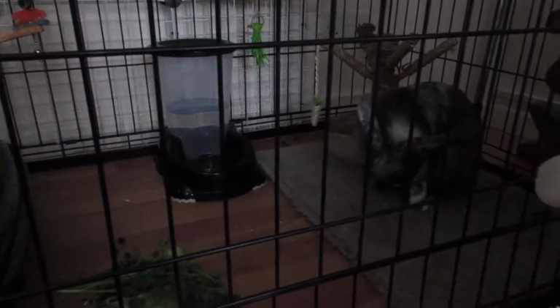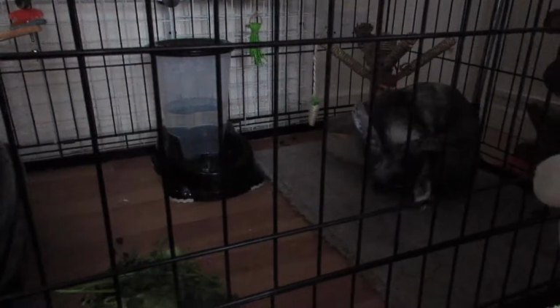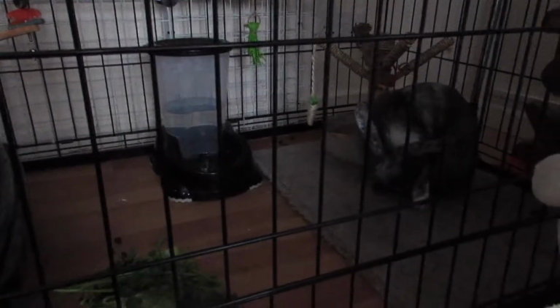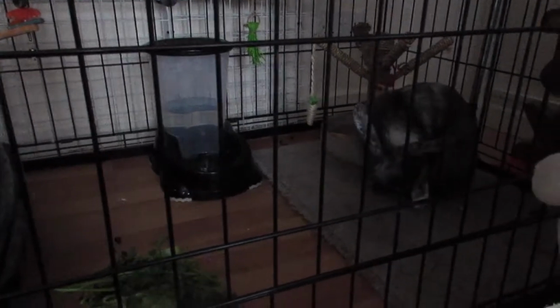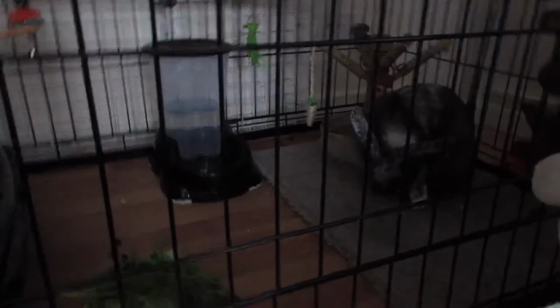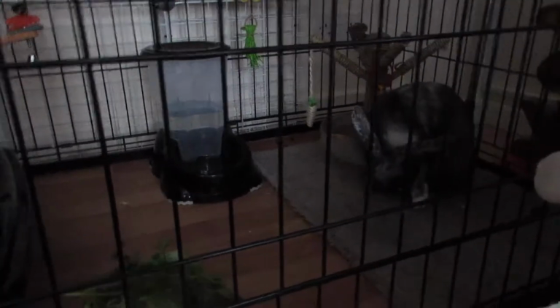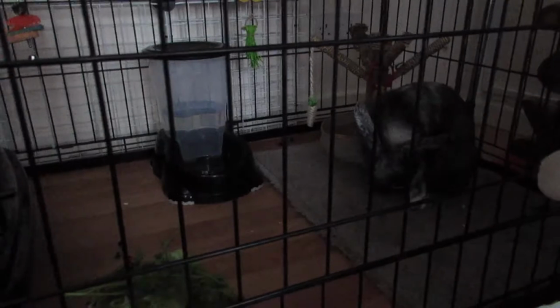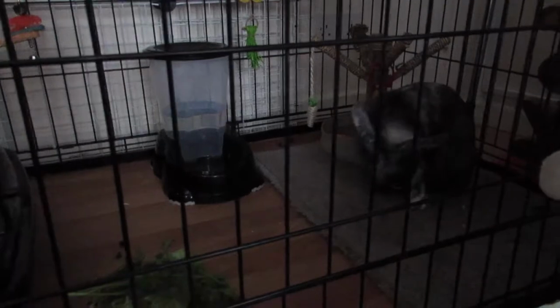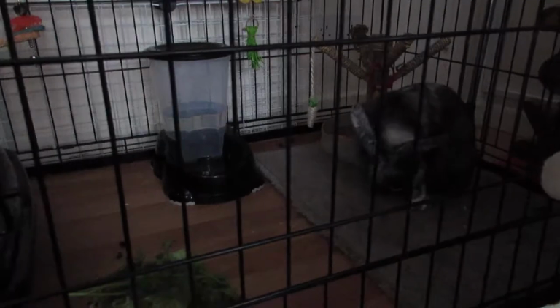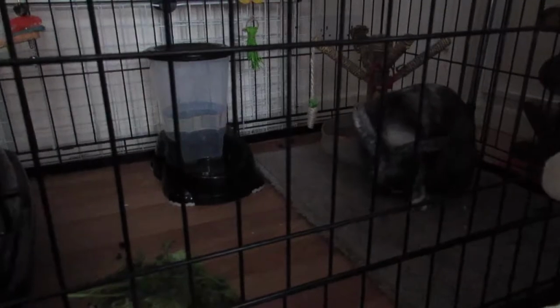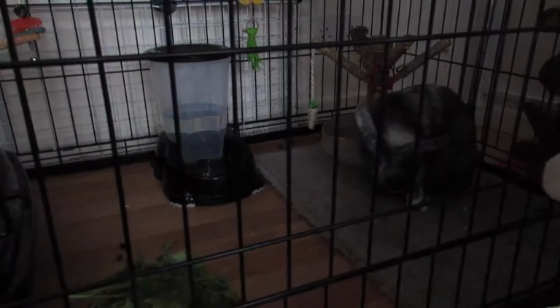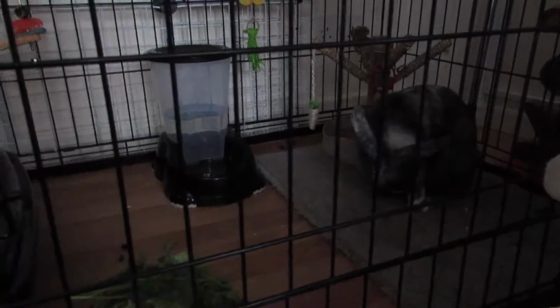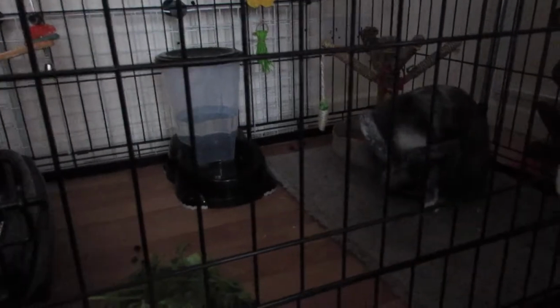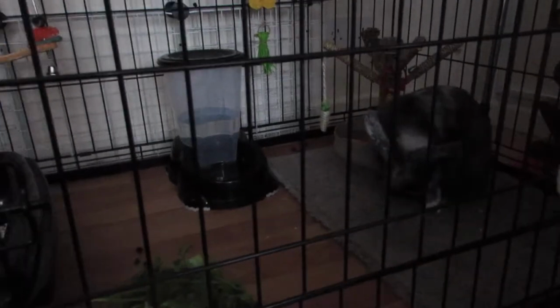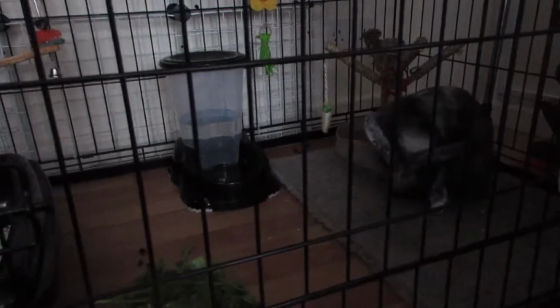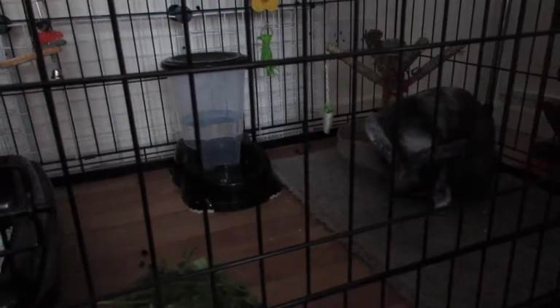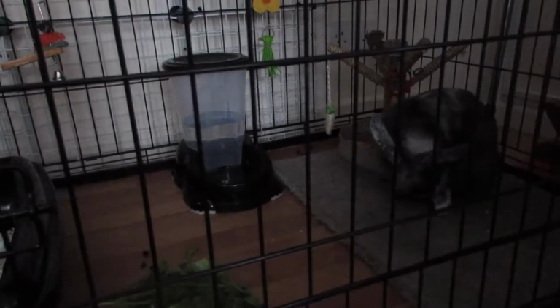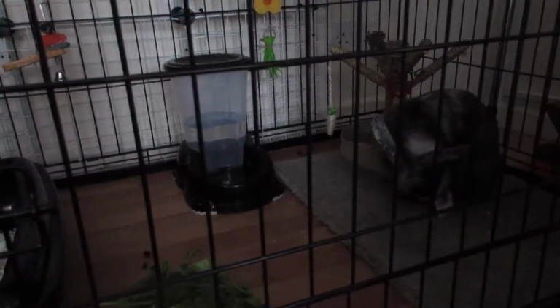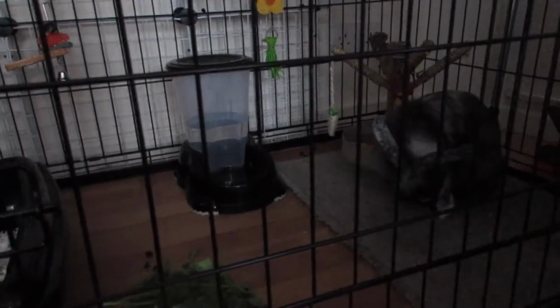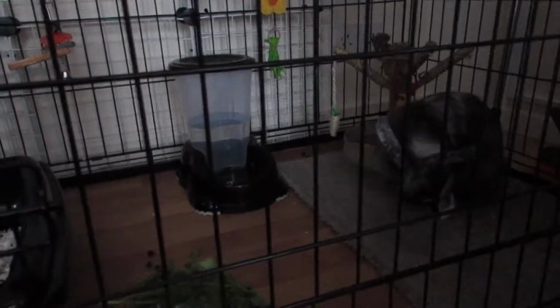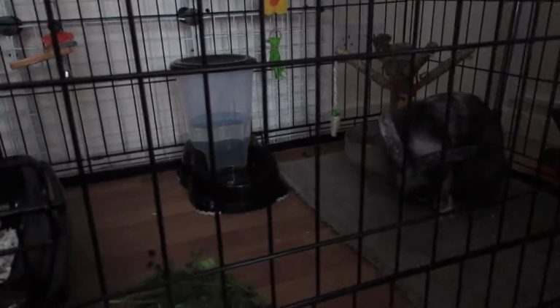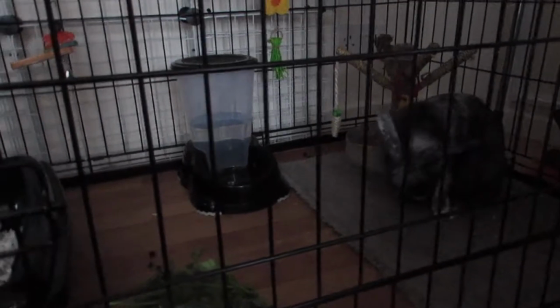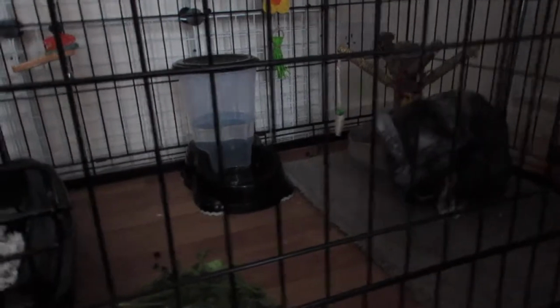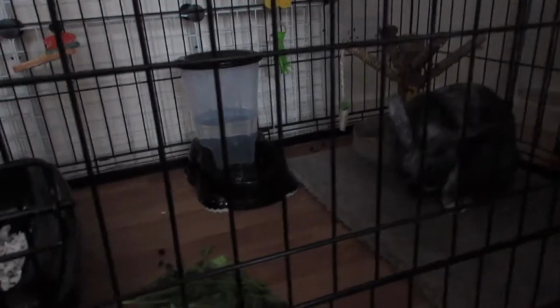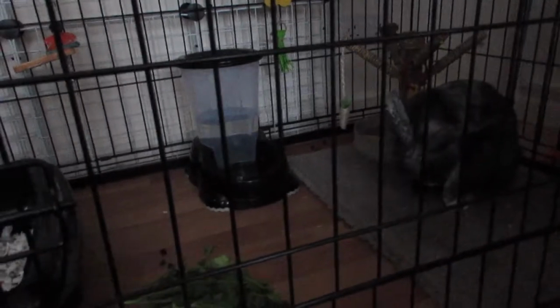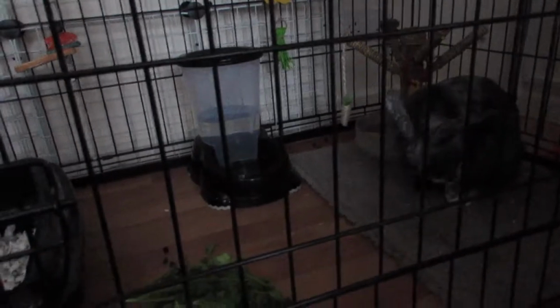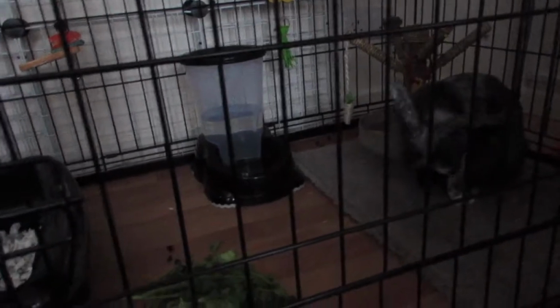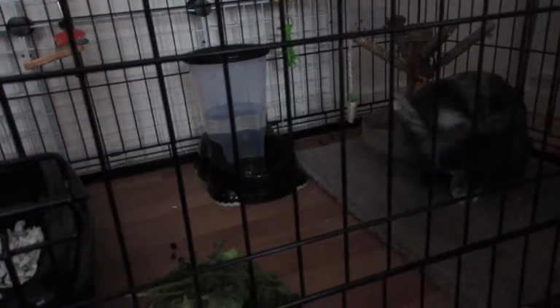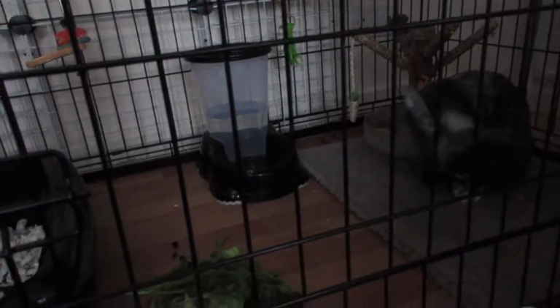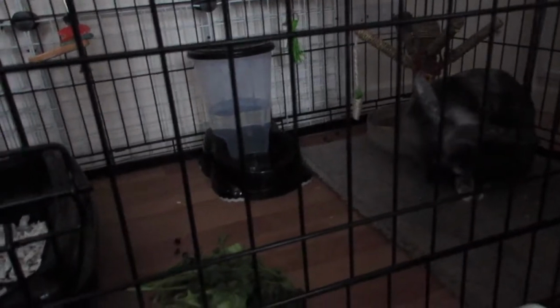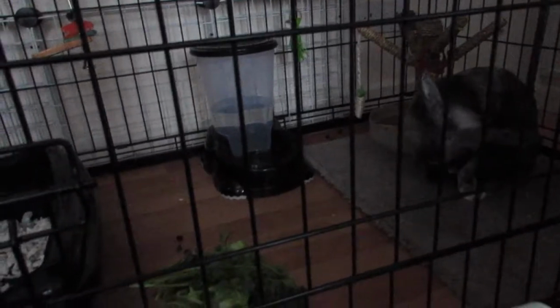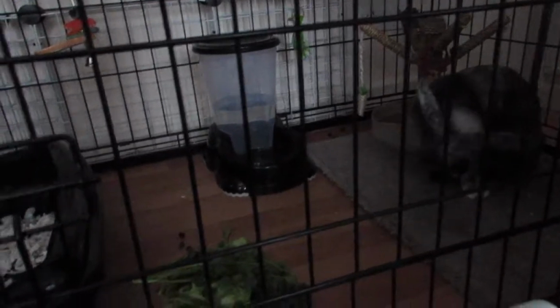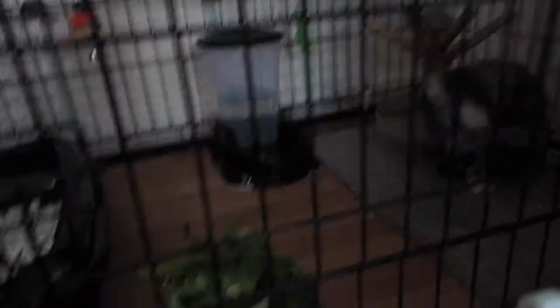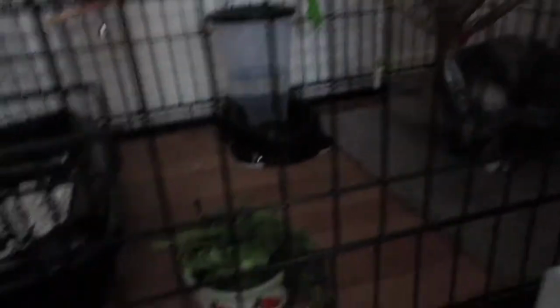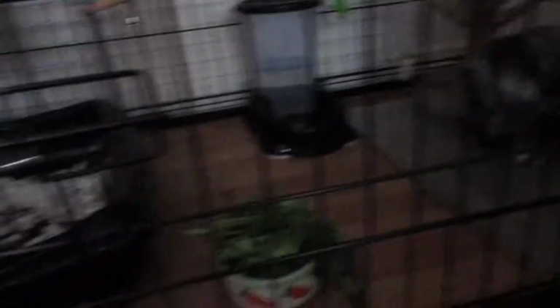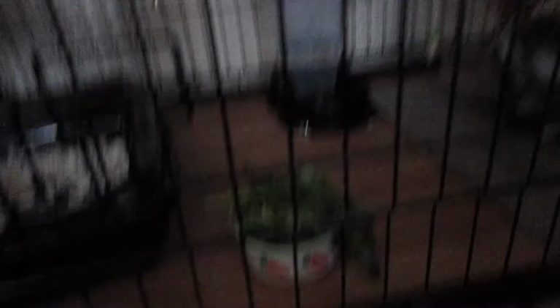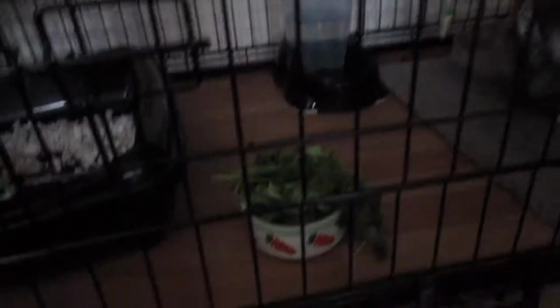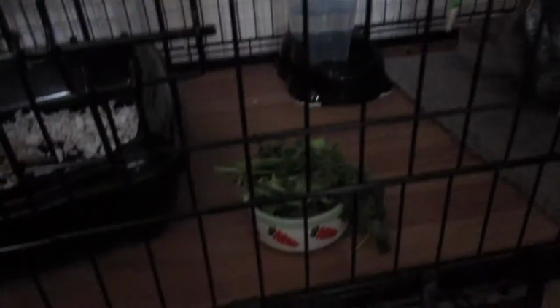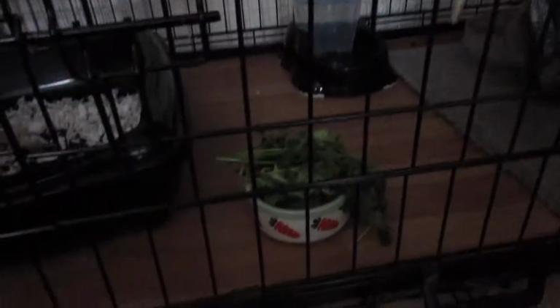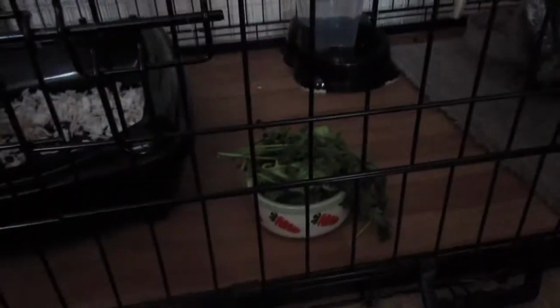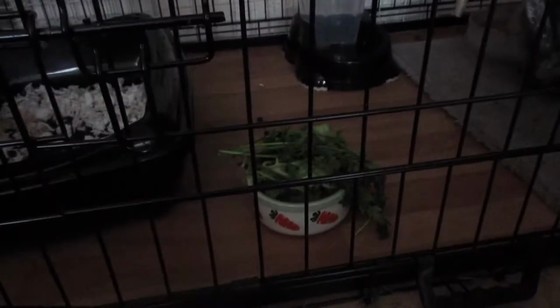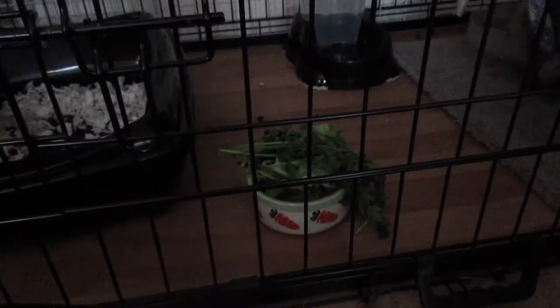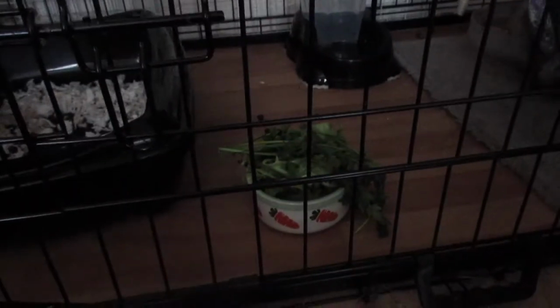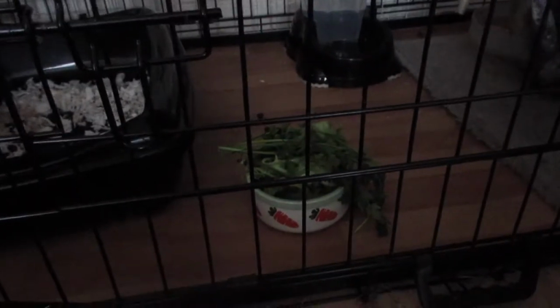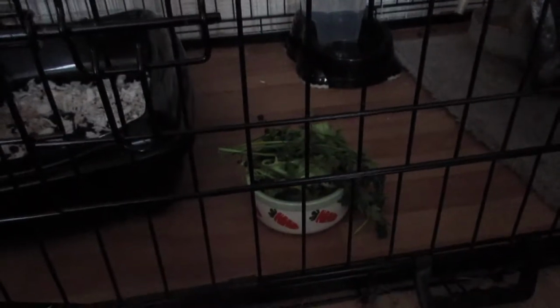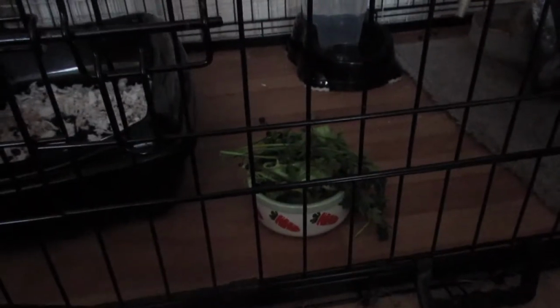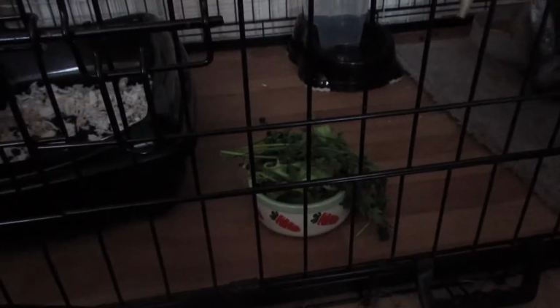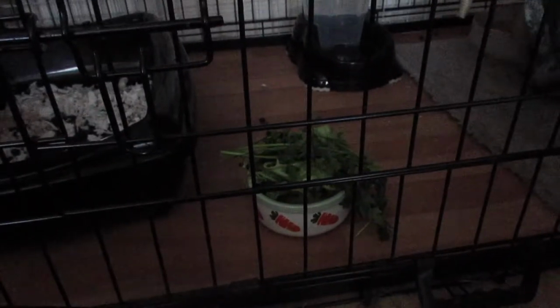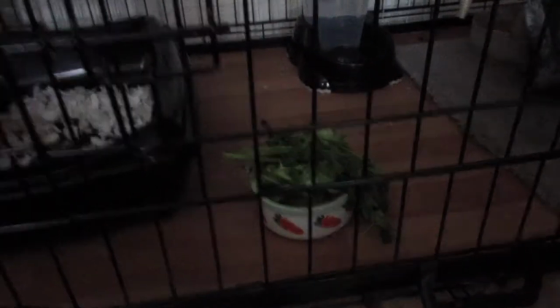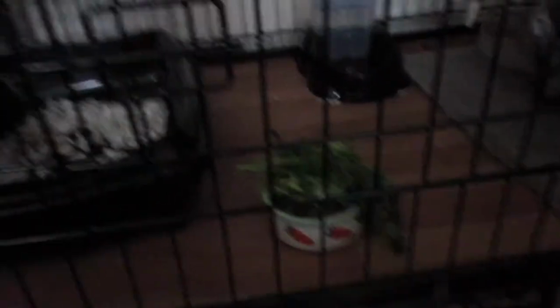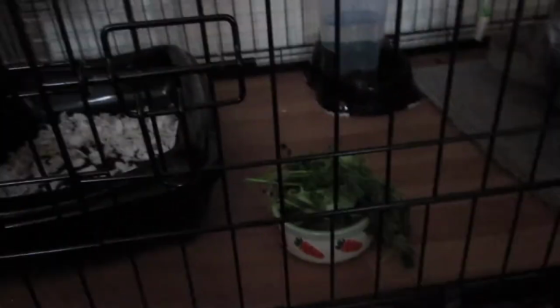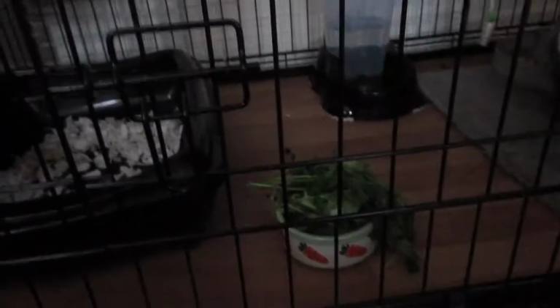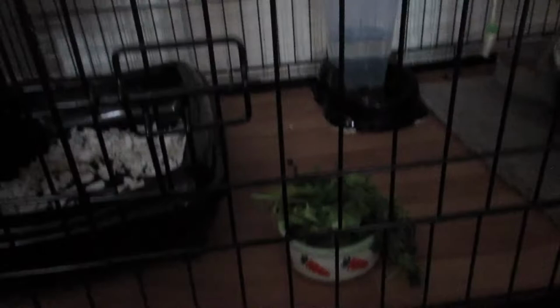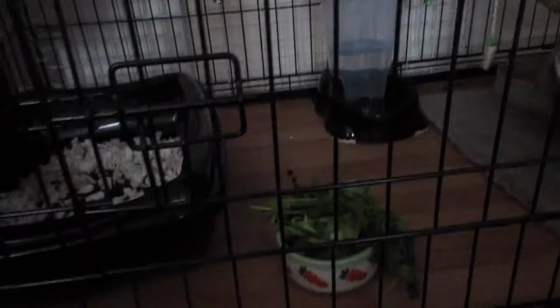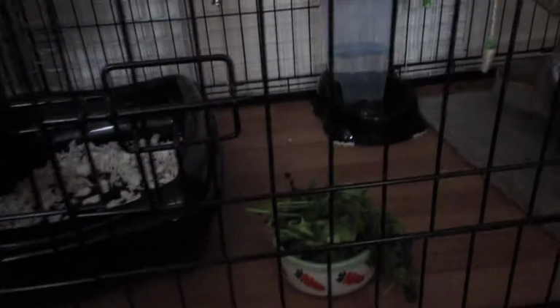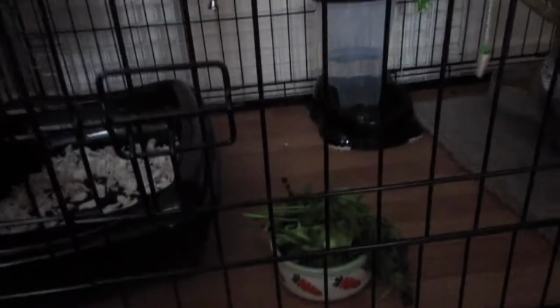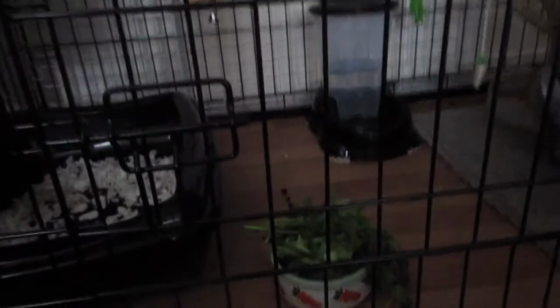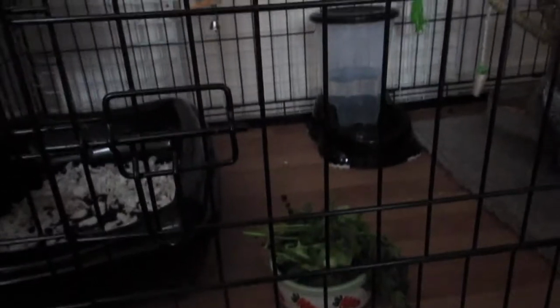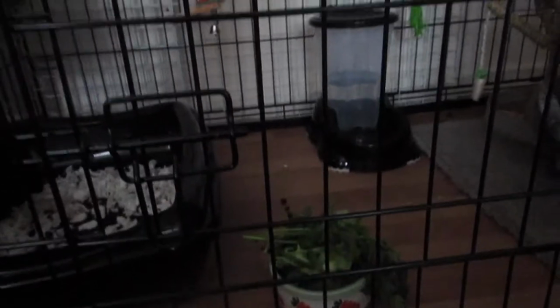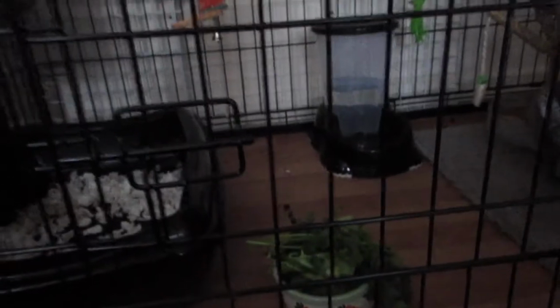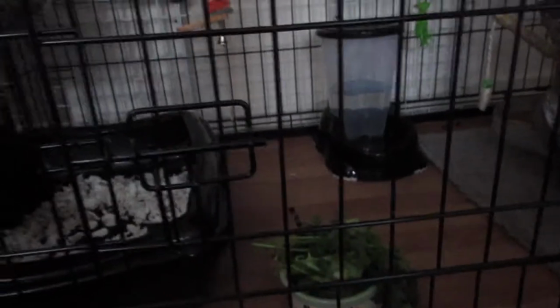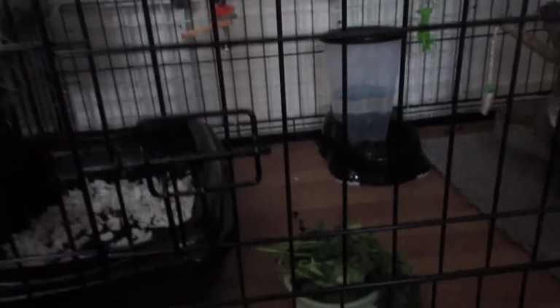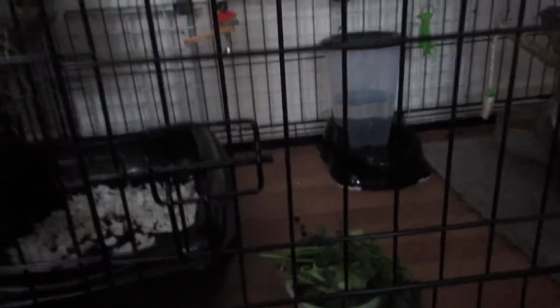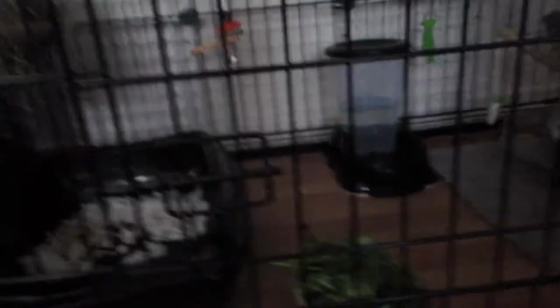So yeah, that went pretty well. She hasn't eaten her greens yet but I think she's had some hay.